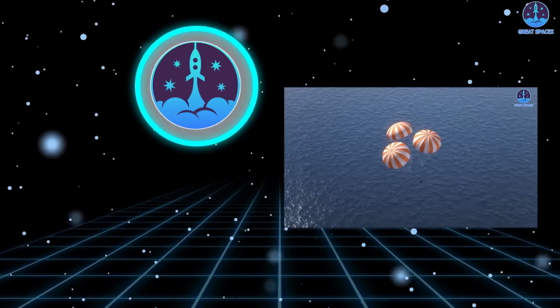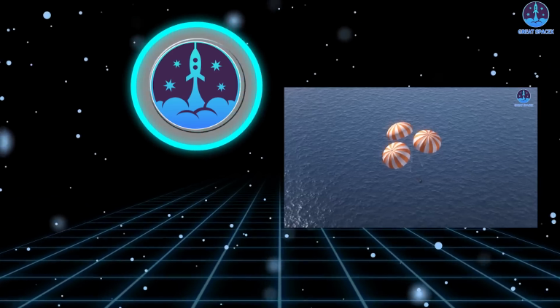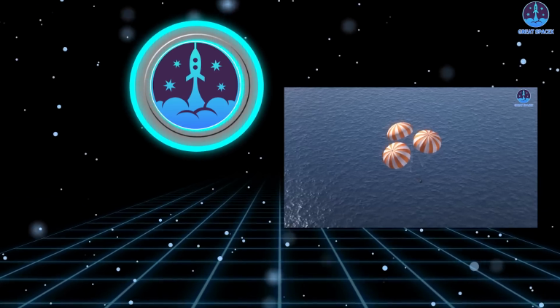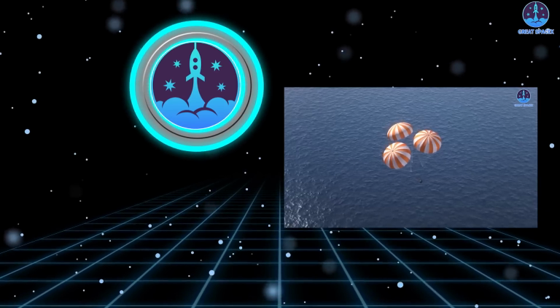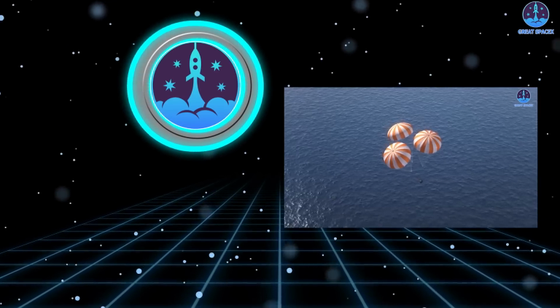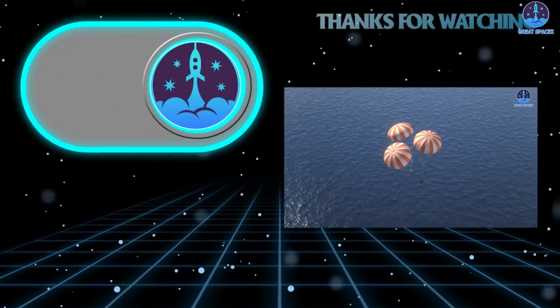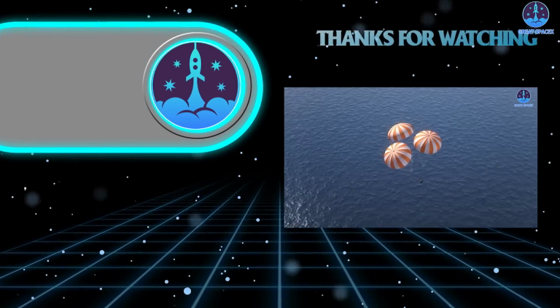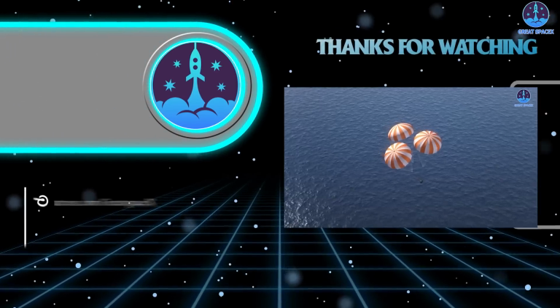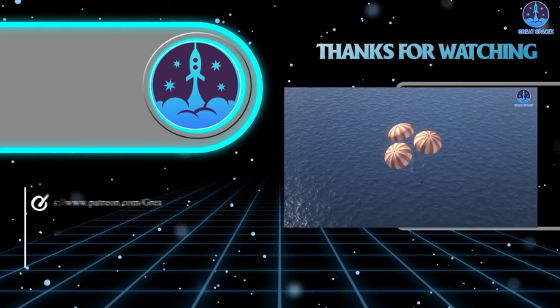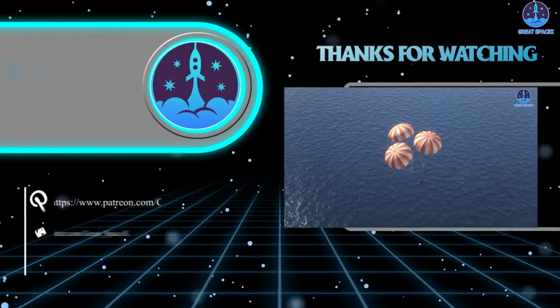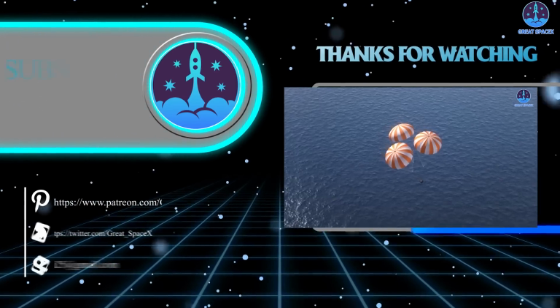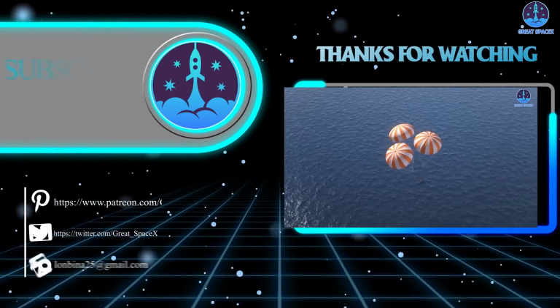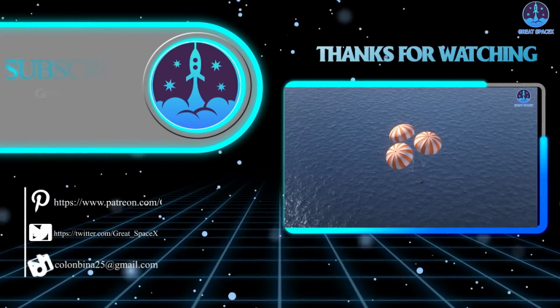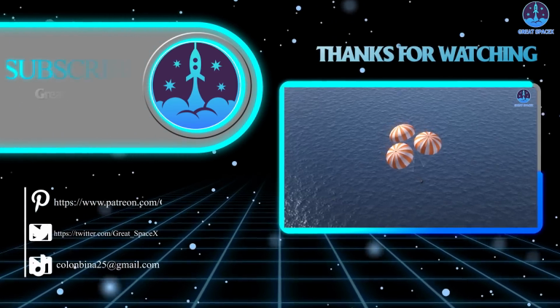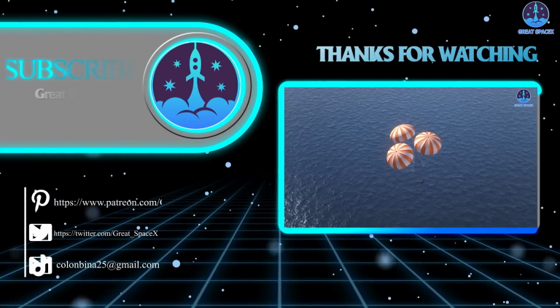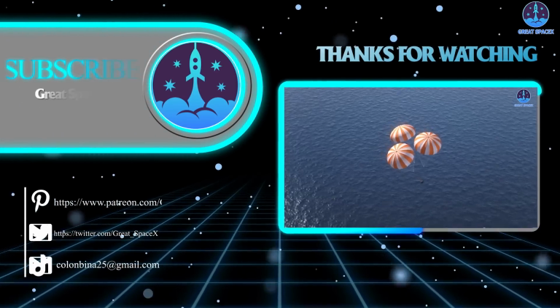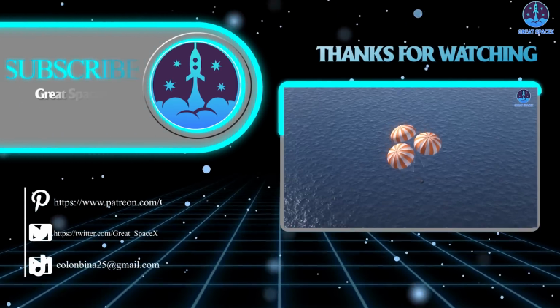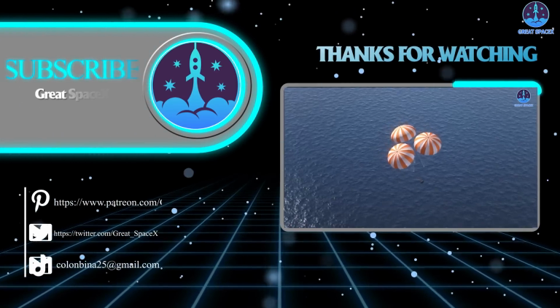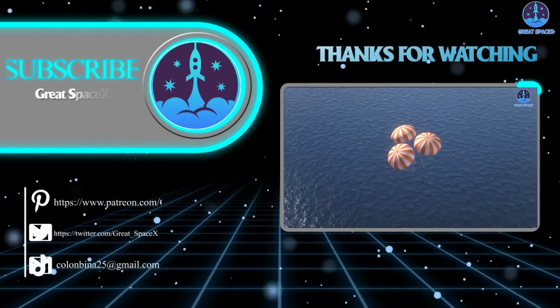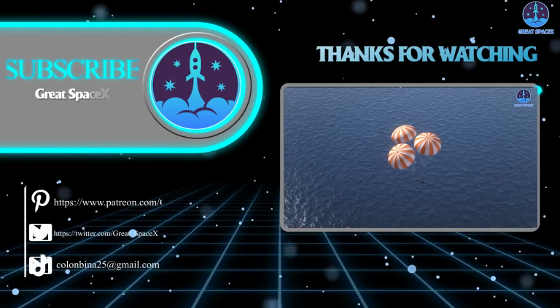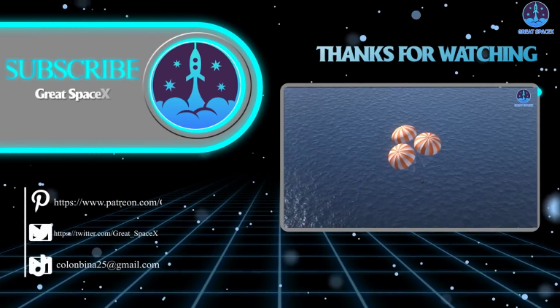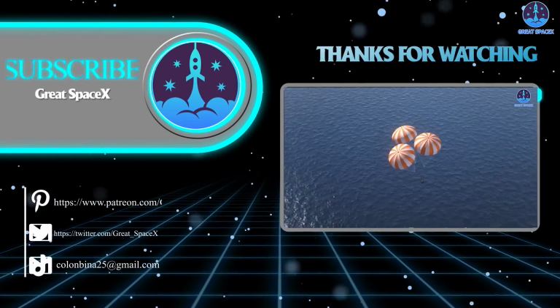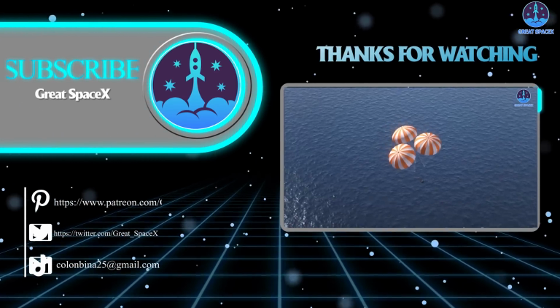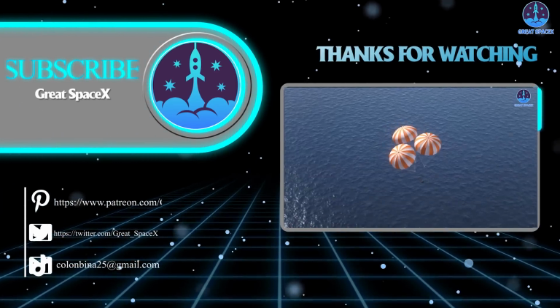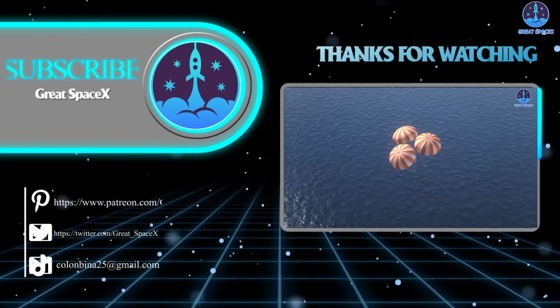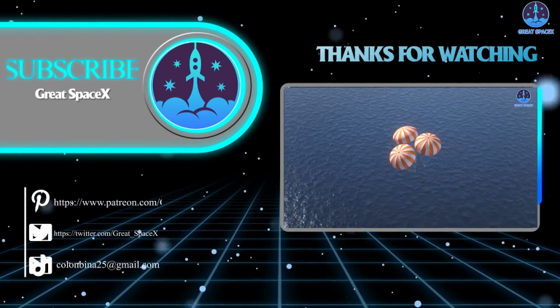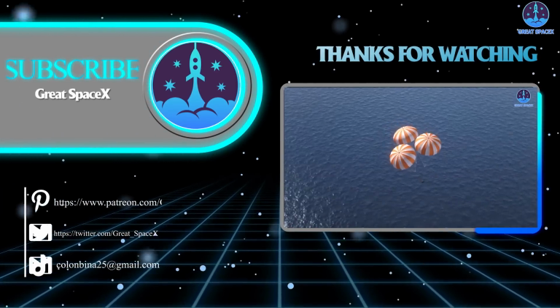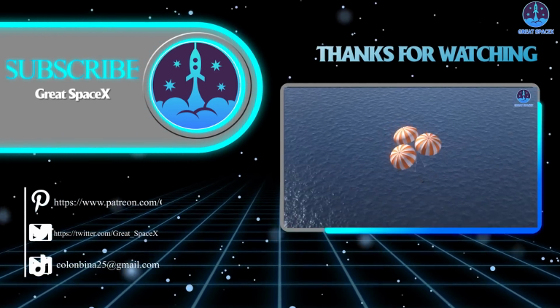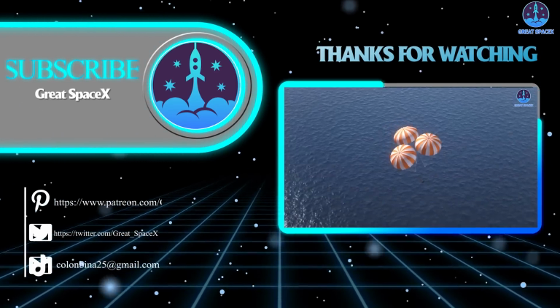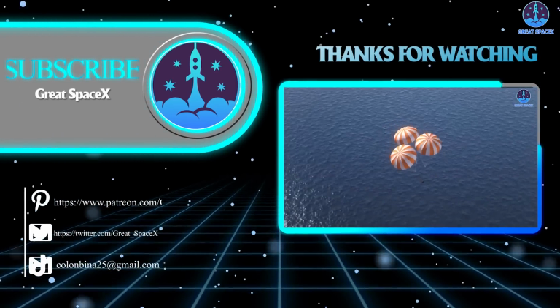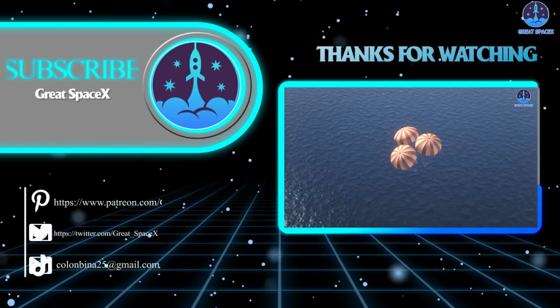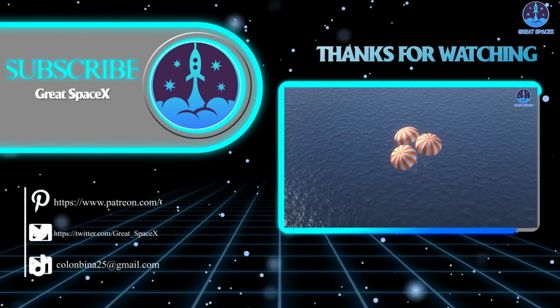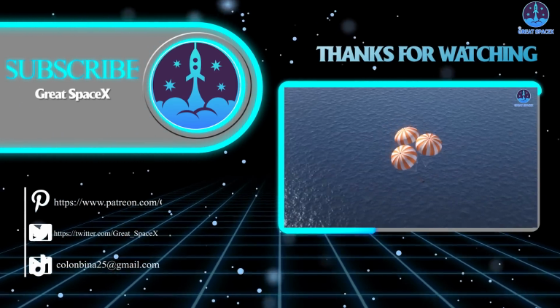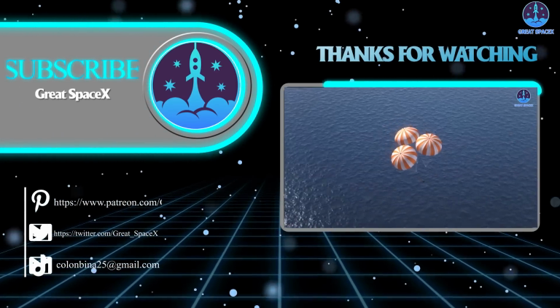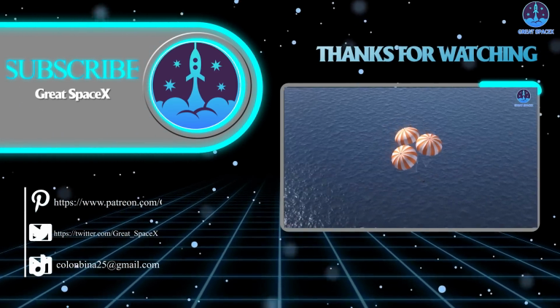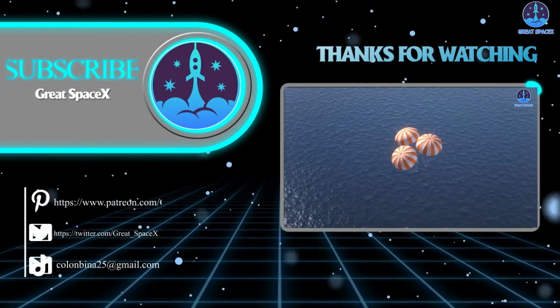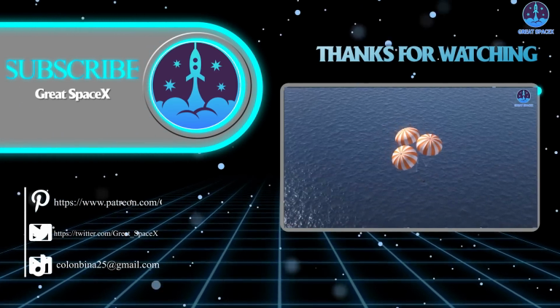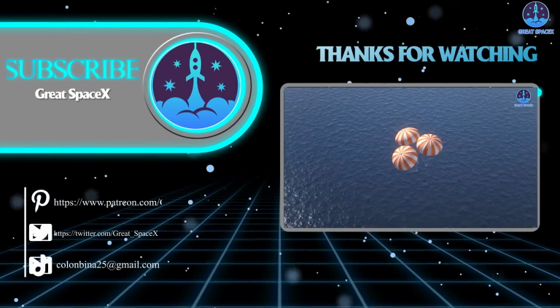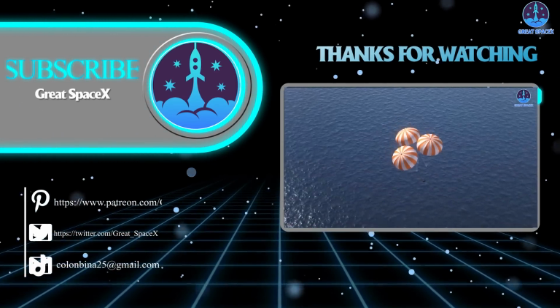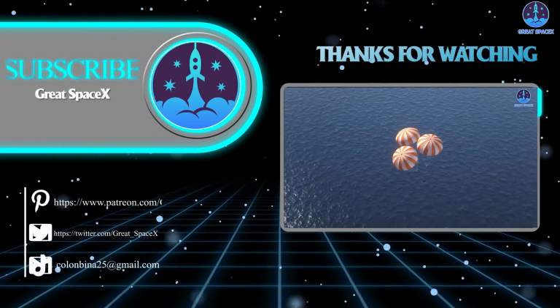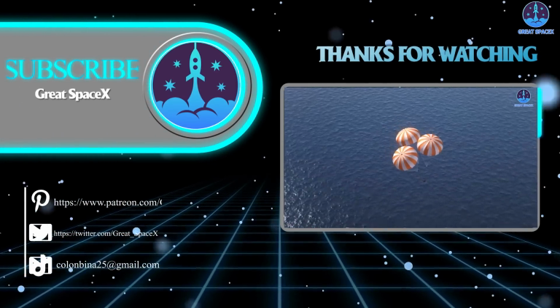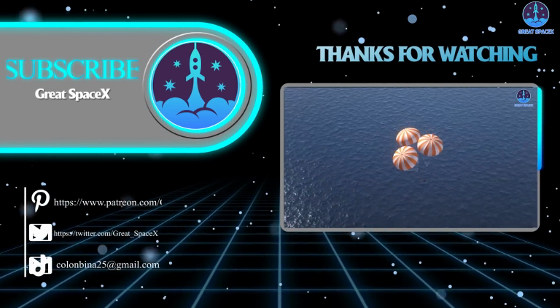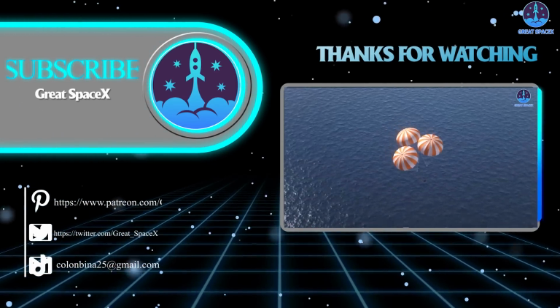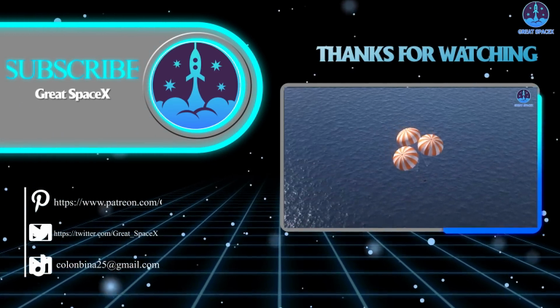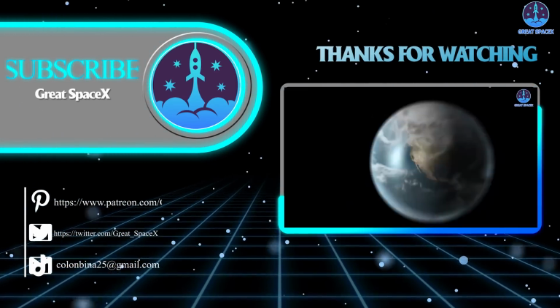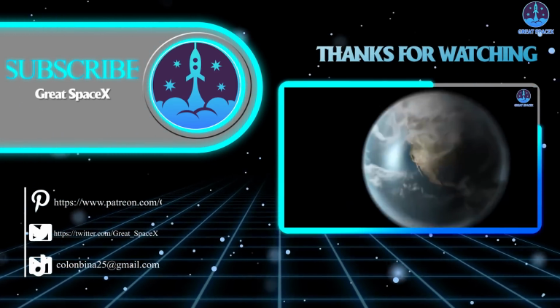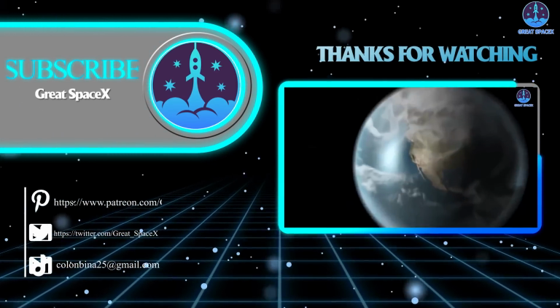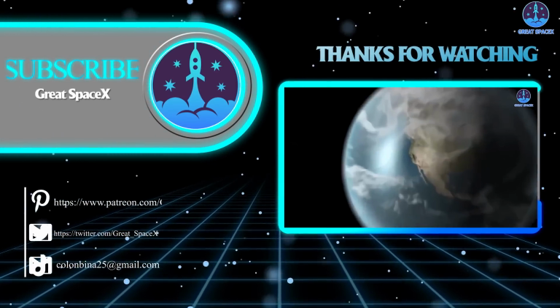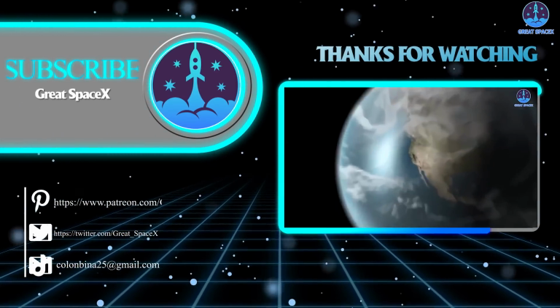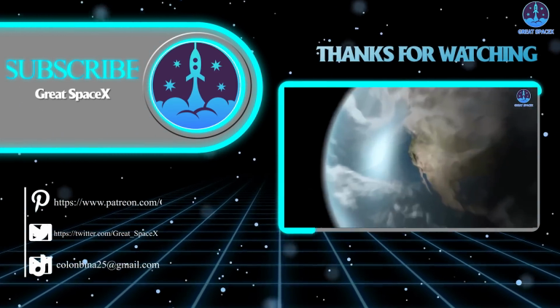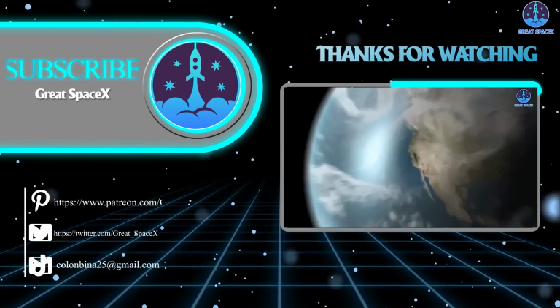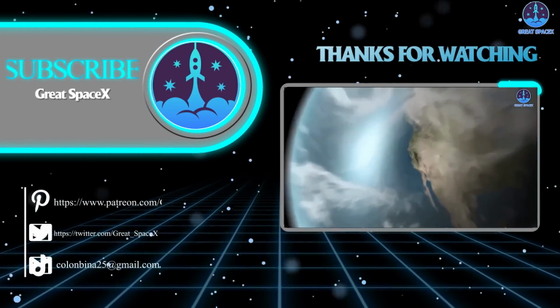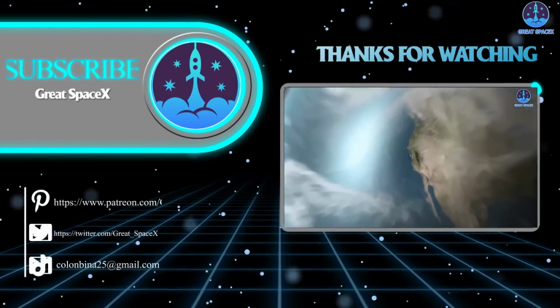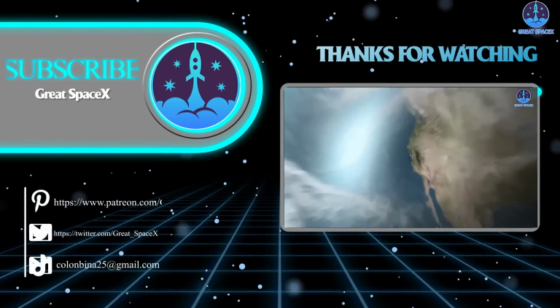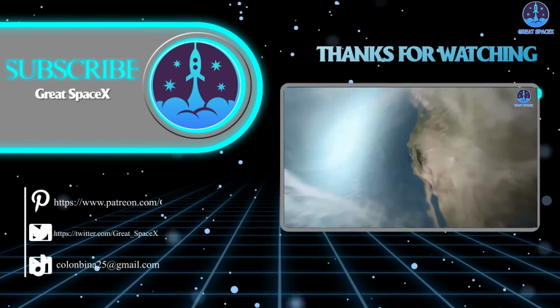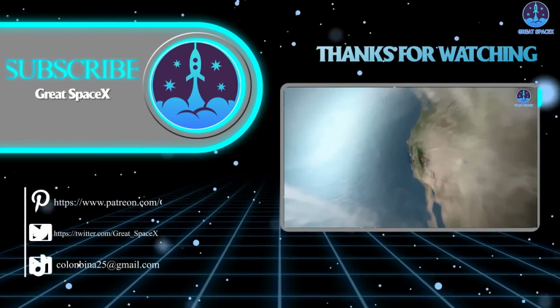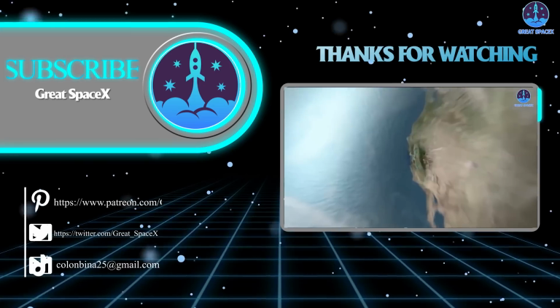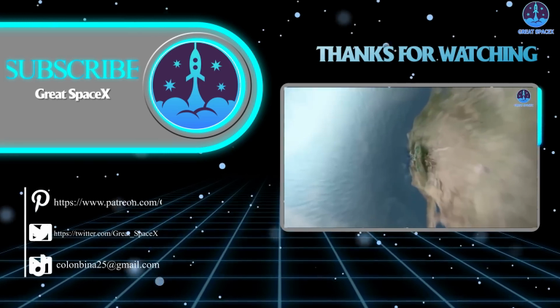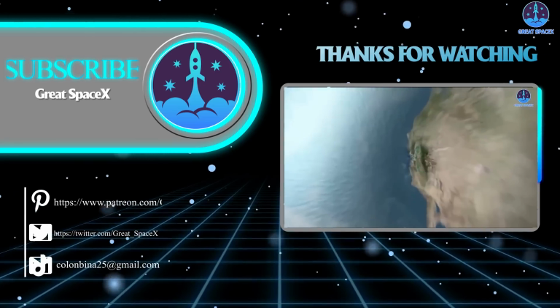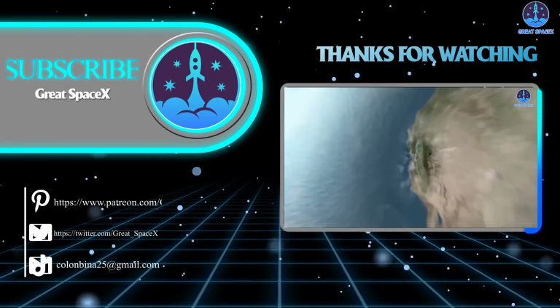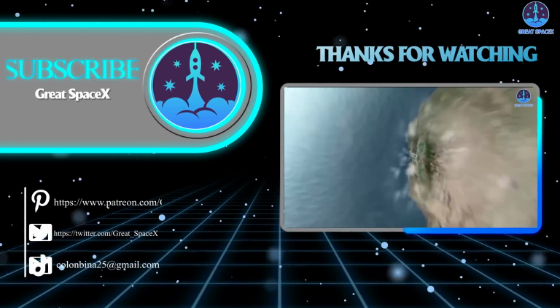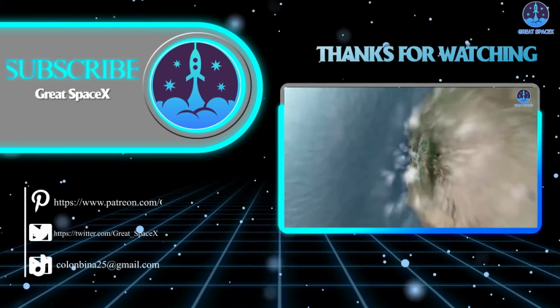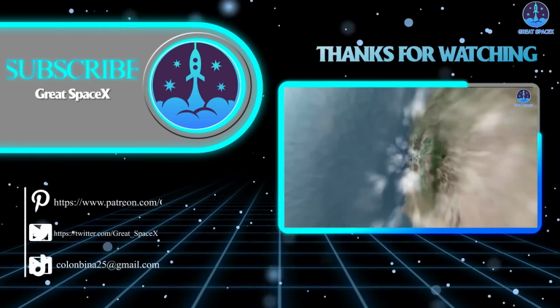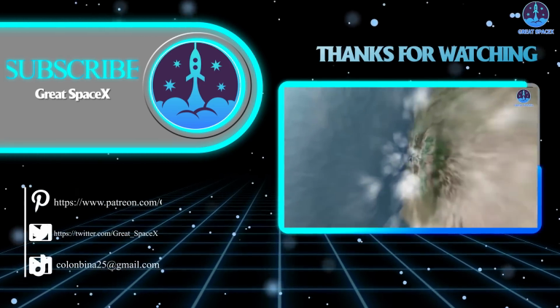This has been Kevin with GreatSpaceX. If you enjoy what my team and I are doing, you can become a patron through our Patreon link in the description below.